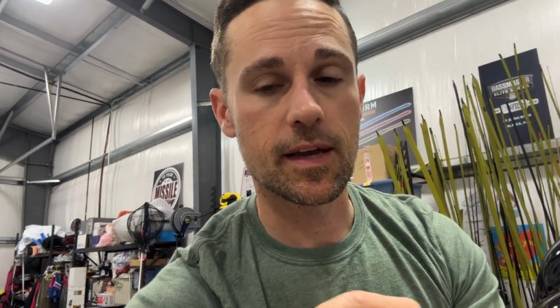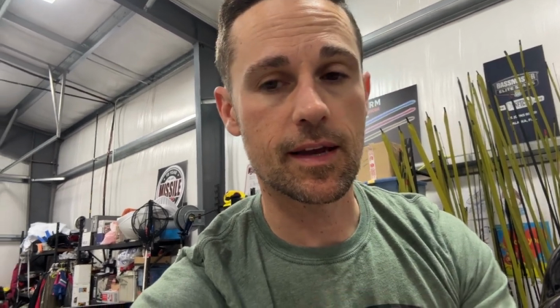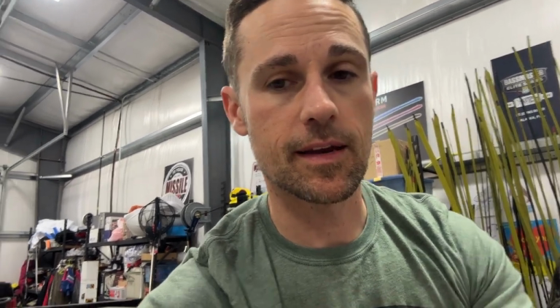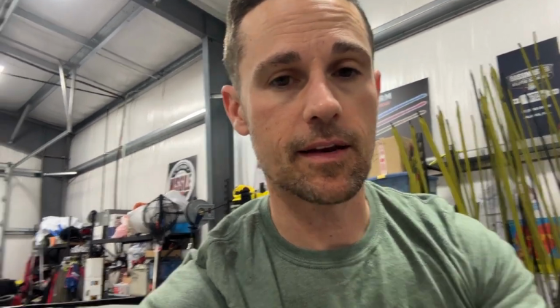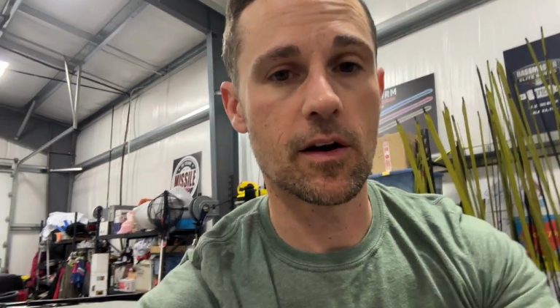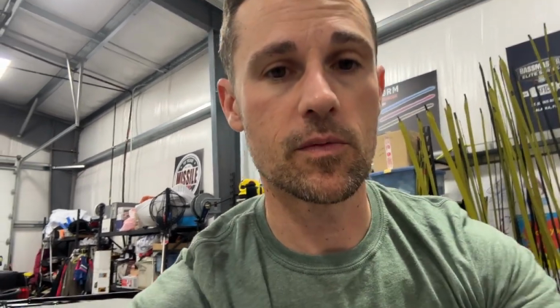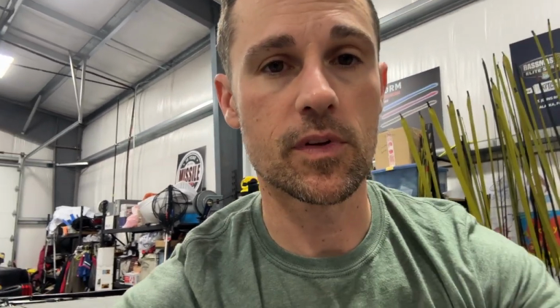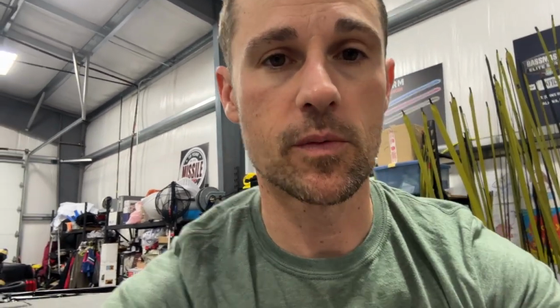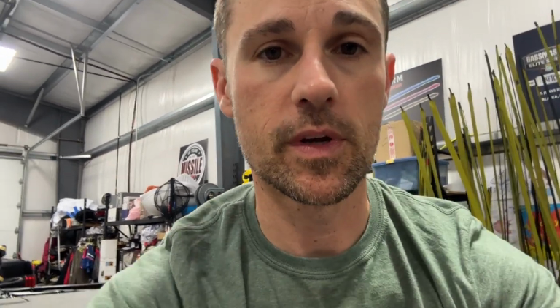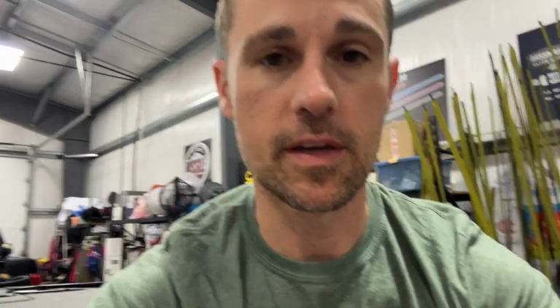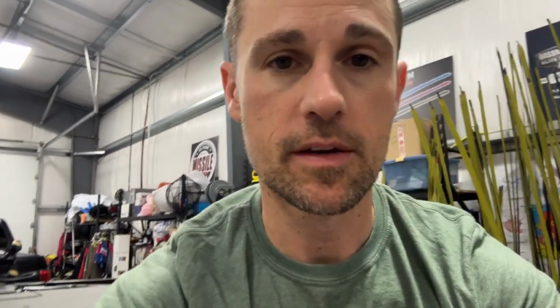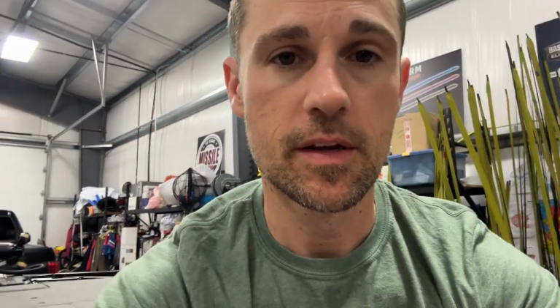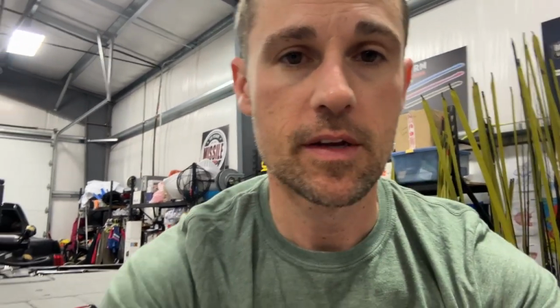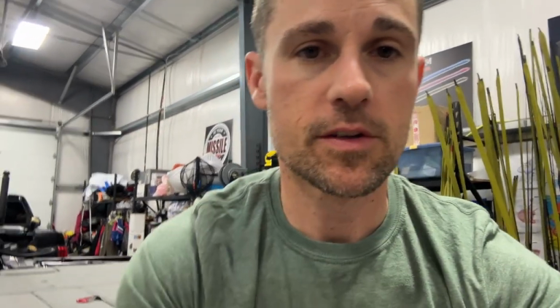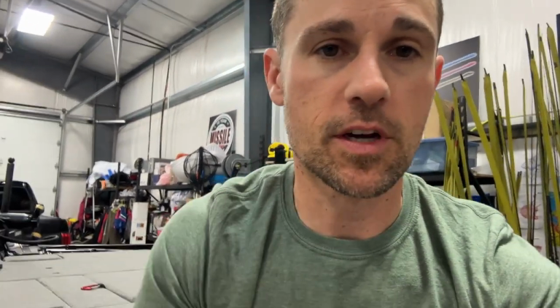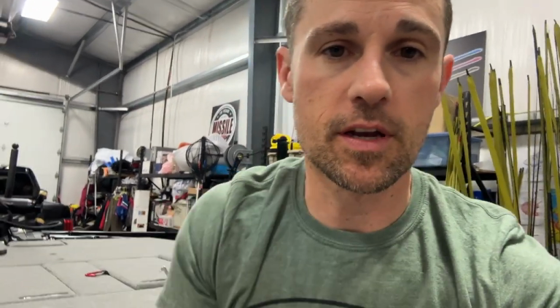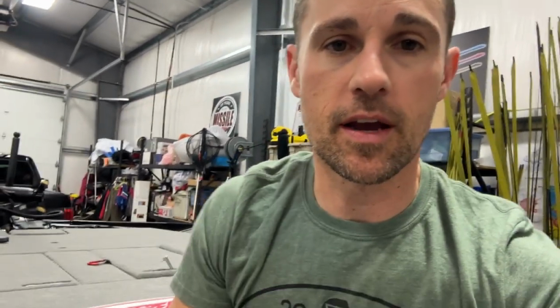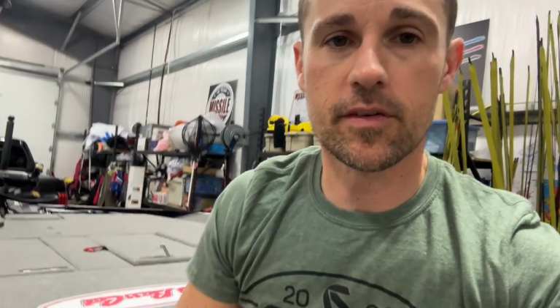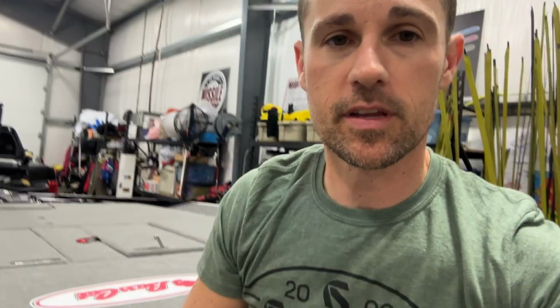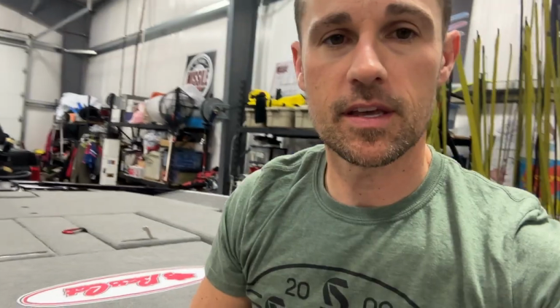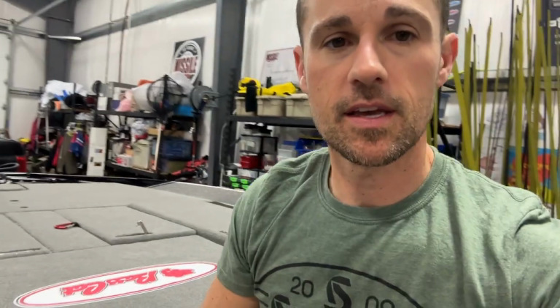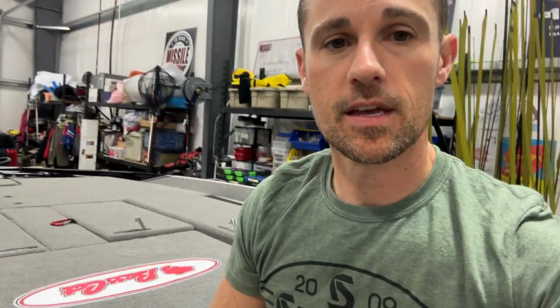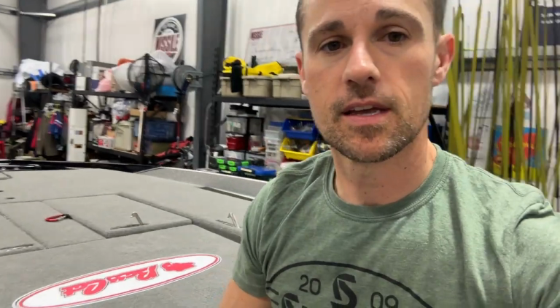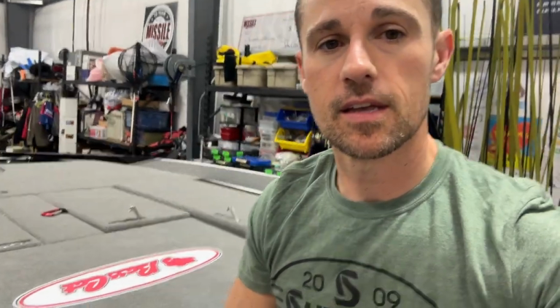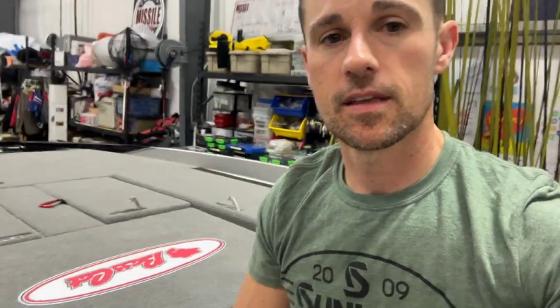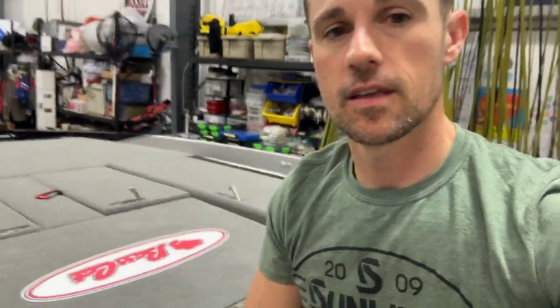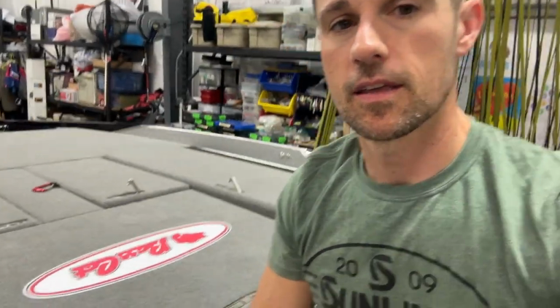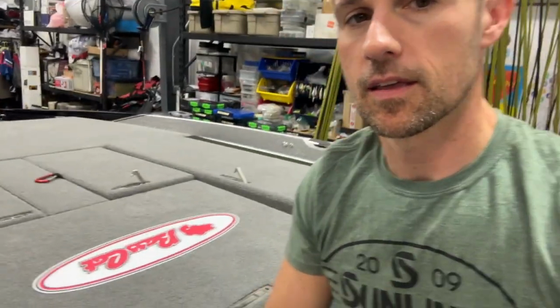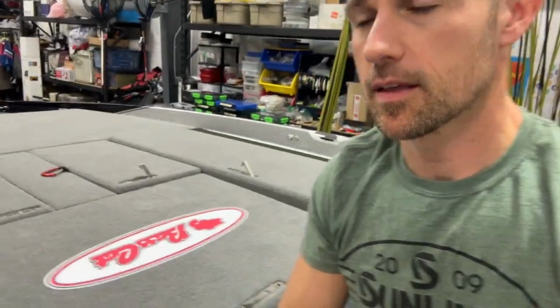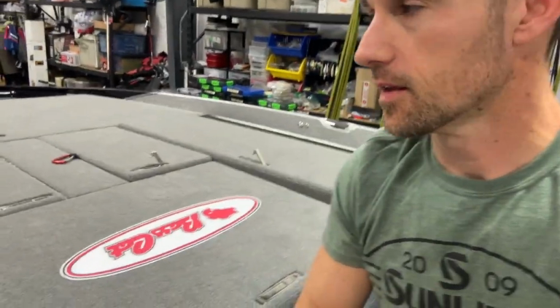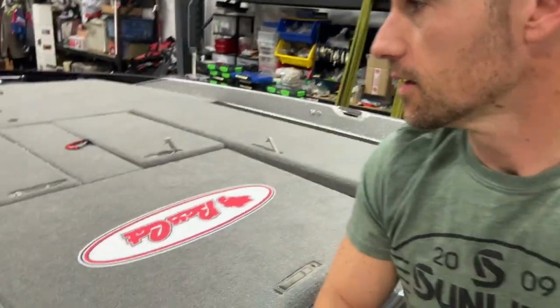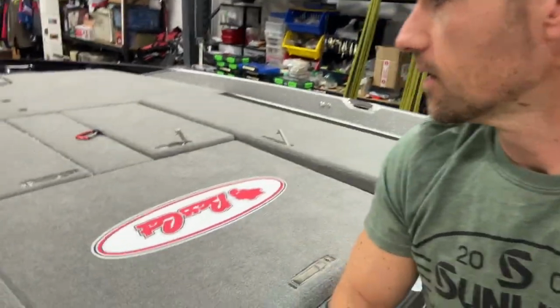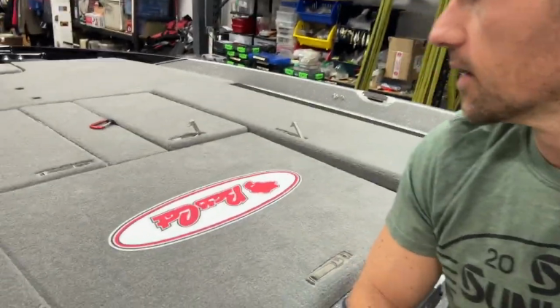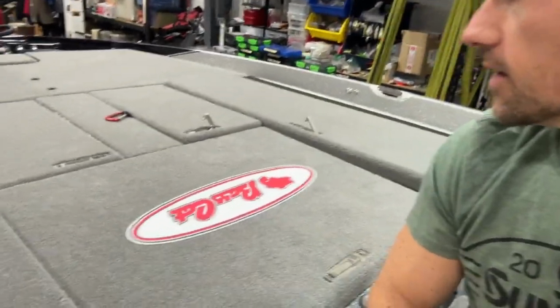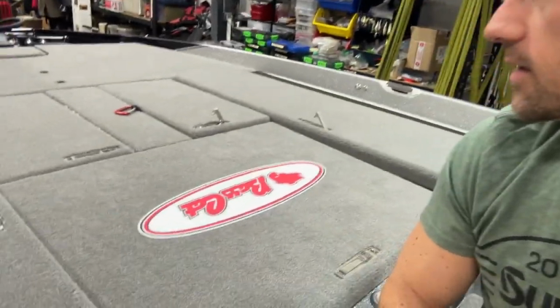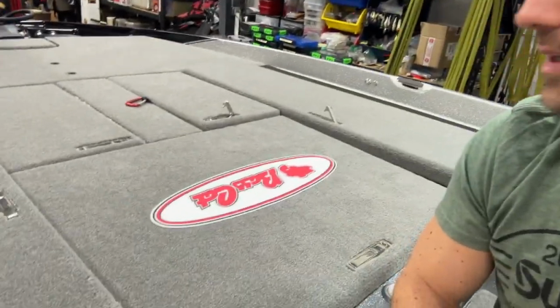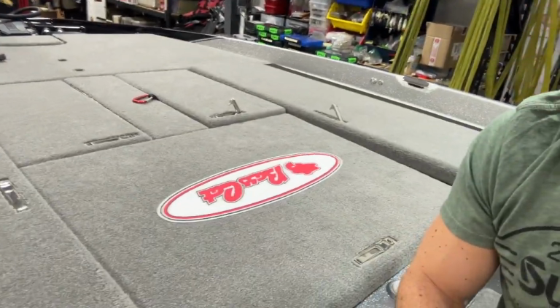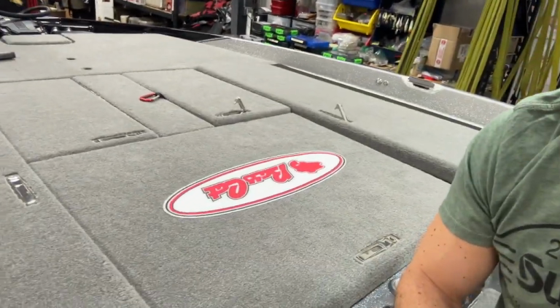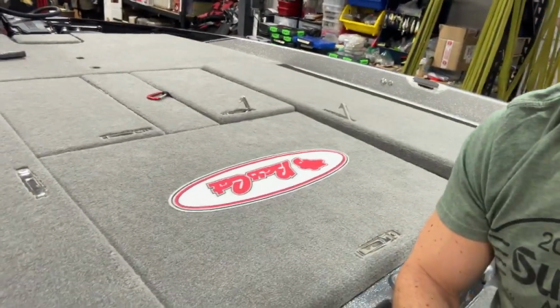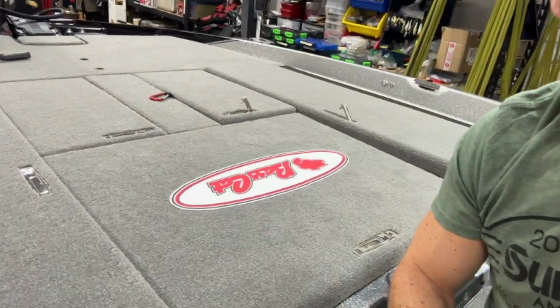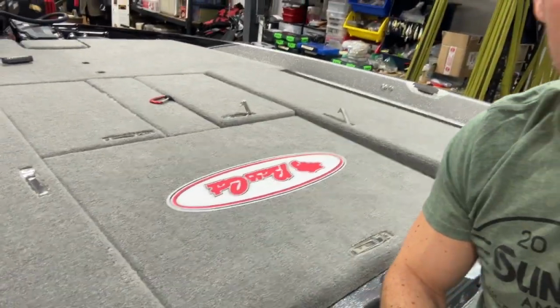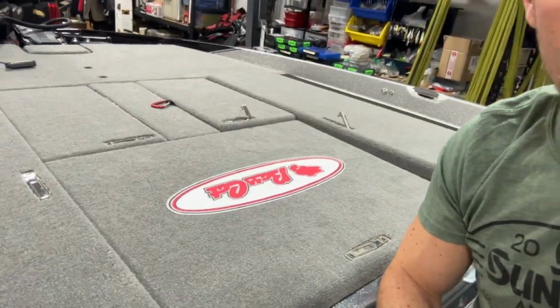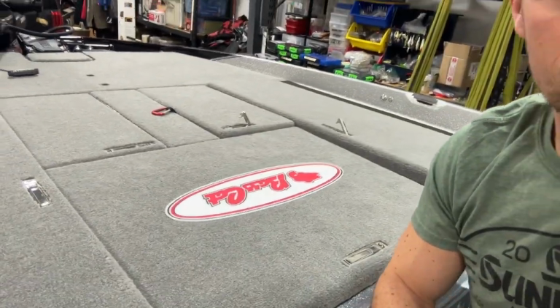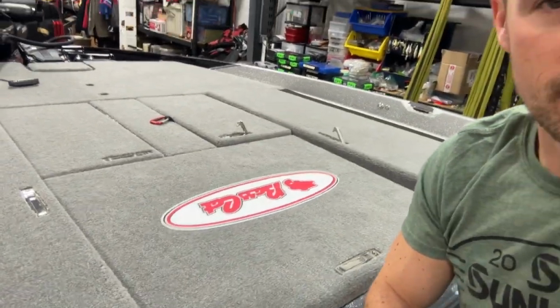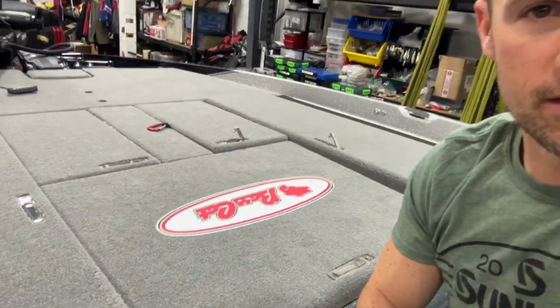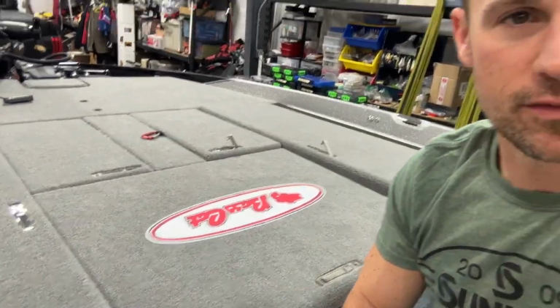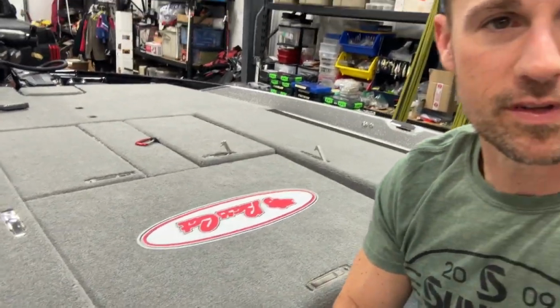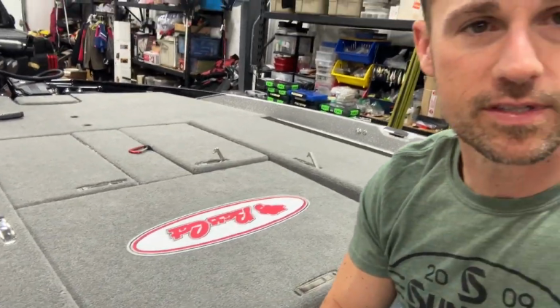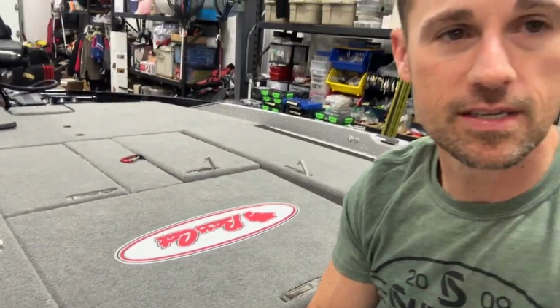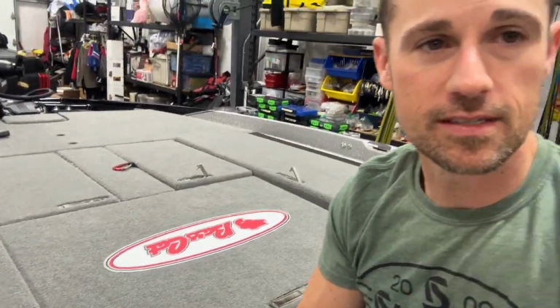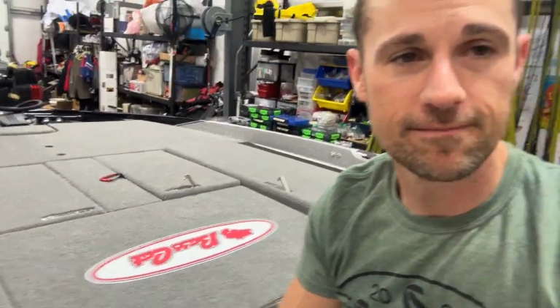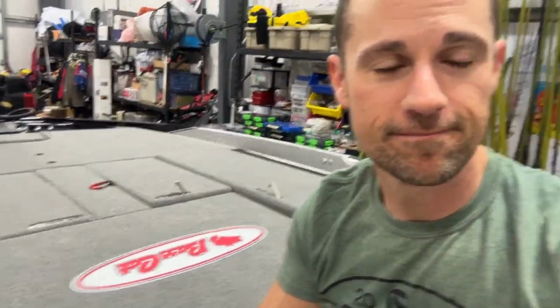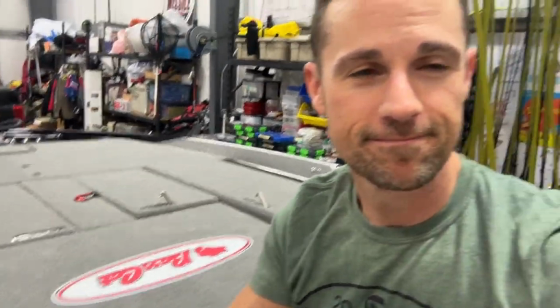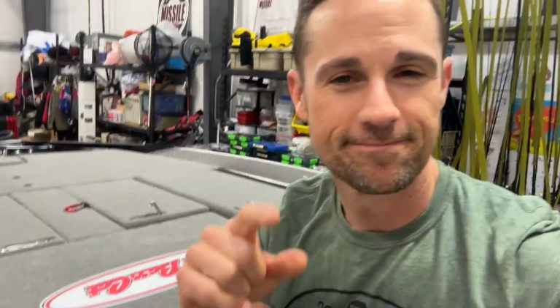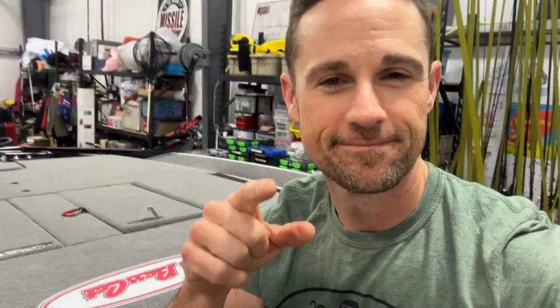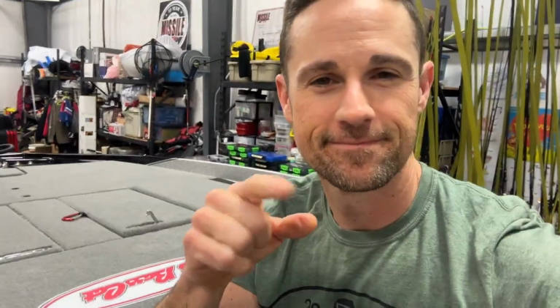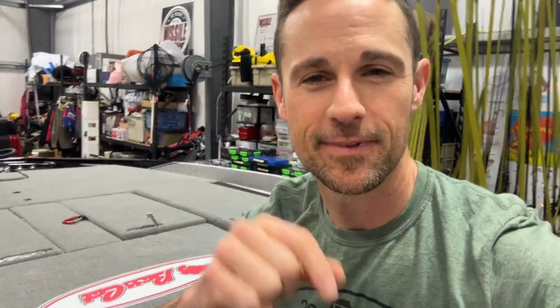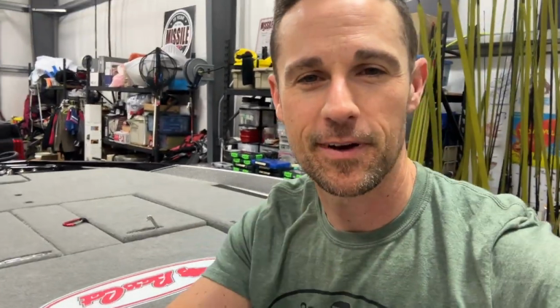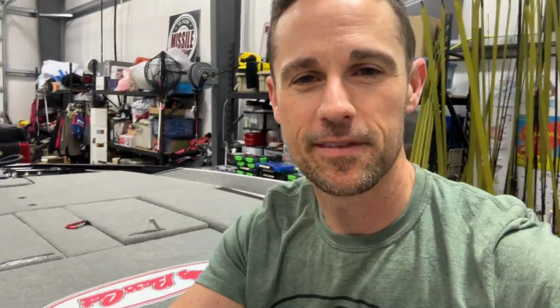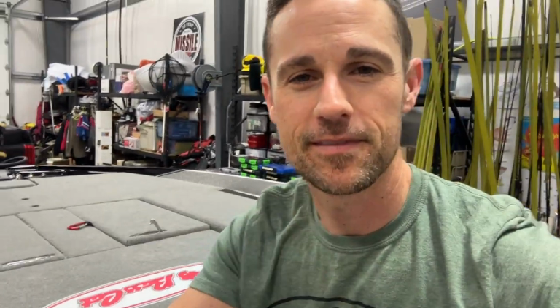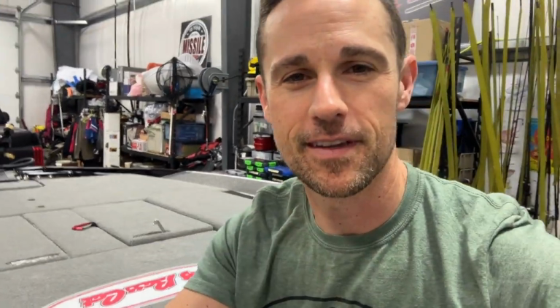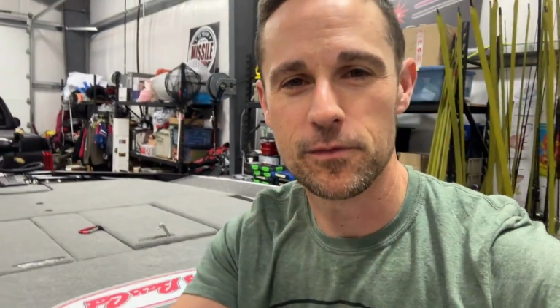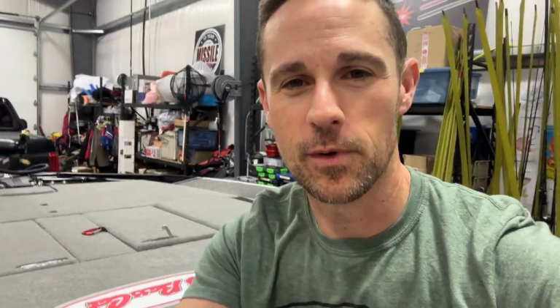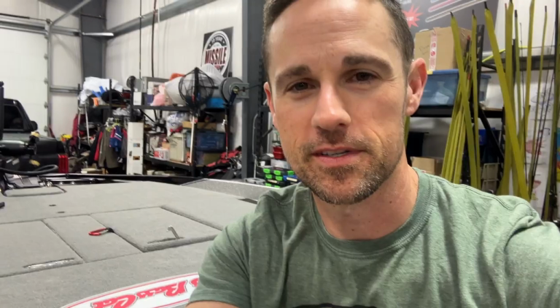Hopefully we can show you everything to get this bad boy ready for the season. All right — thanks for watching.